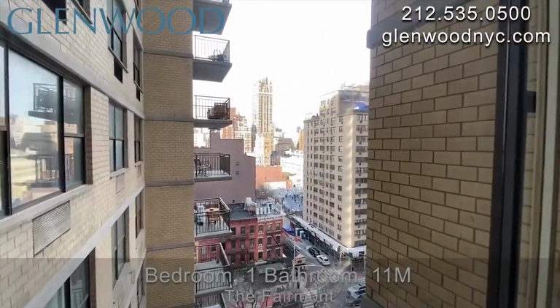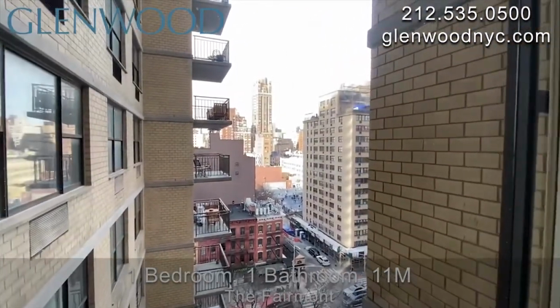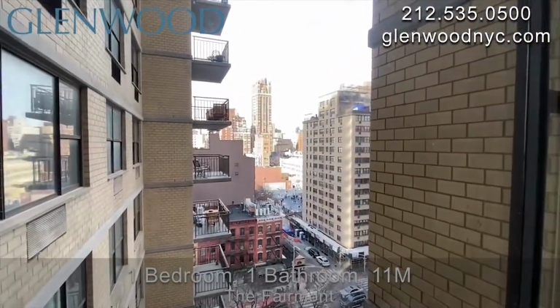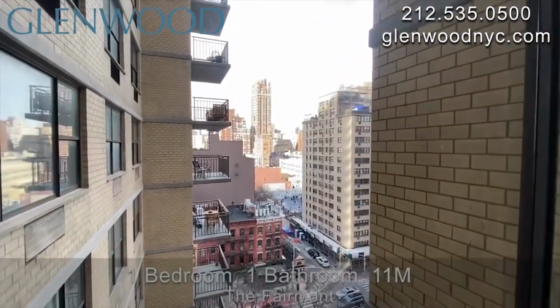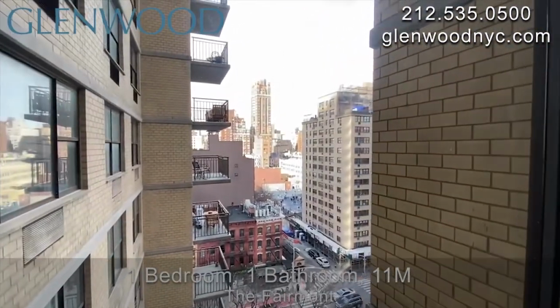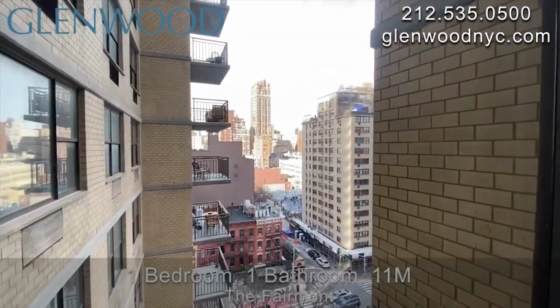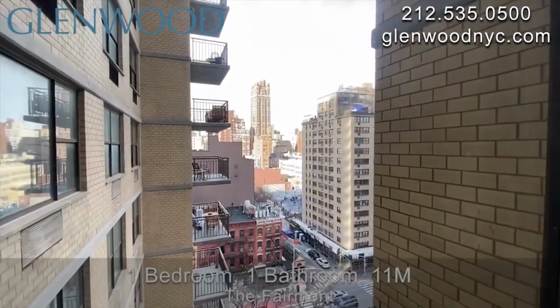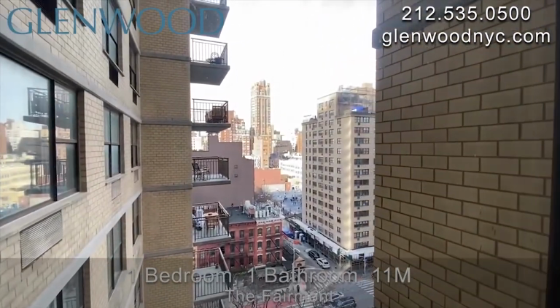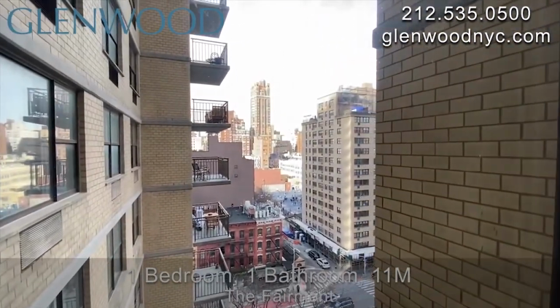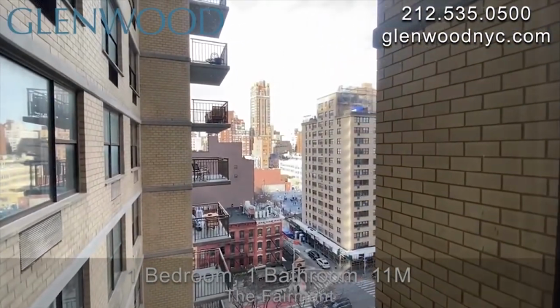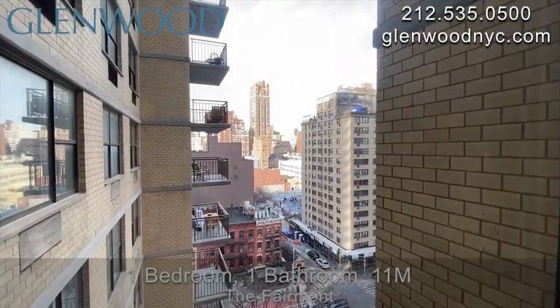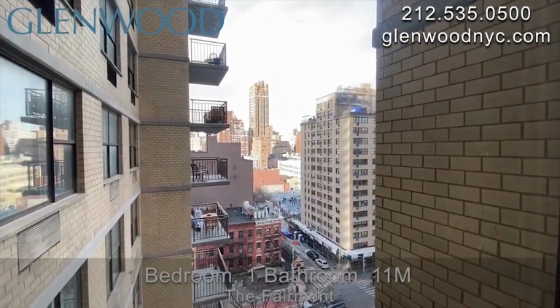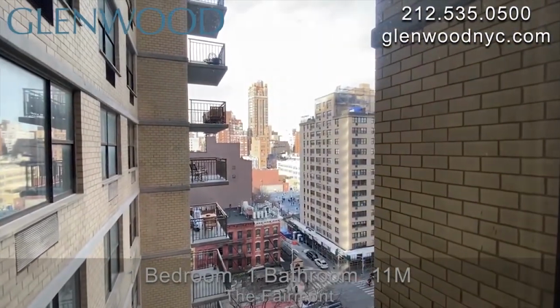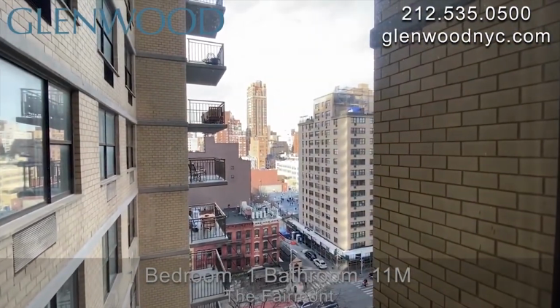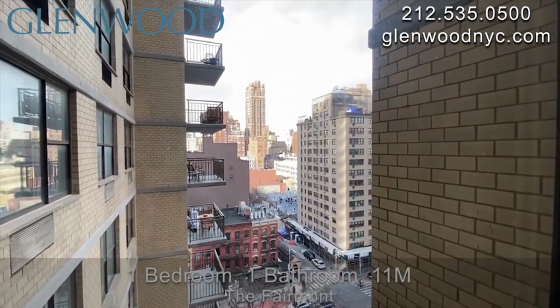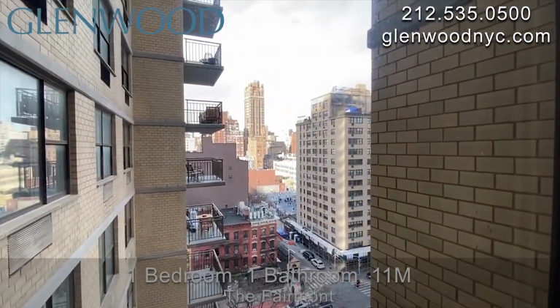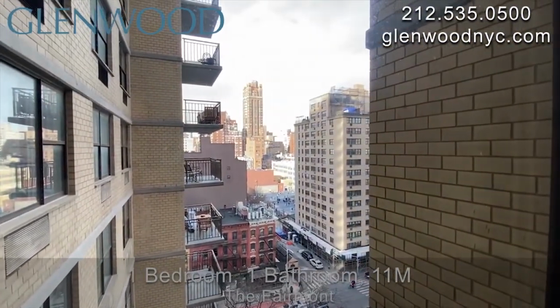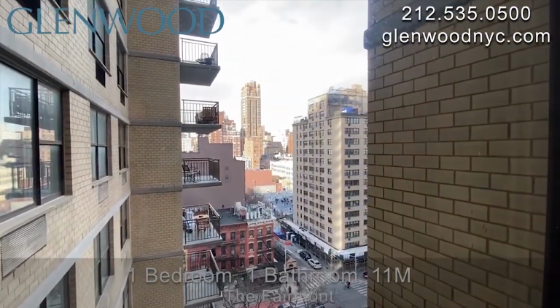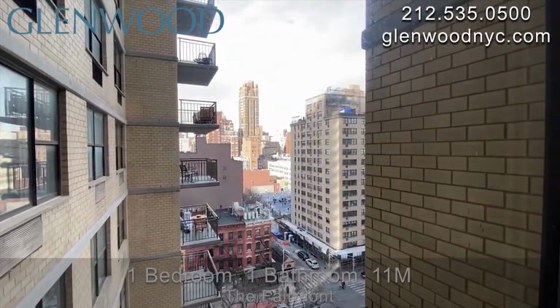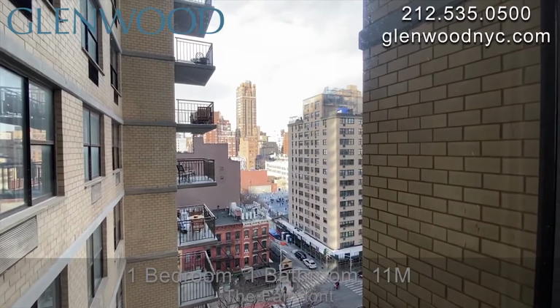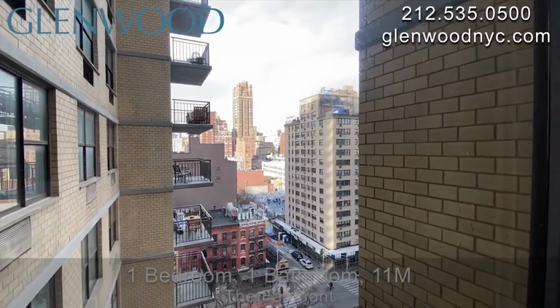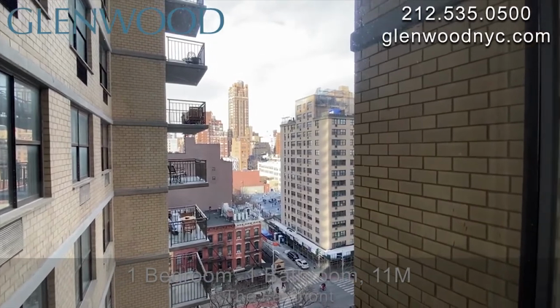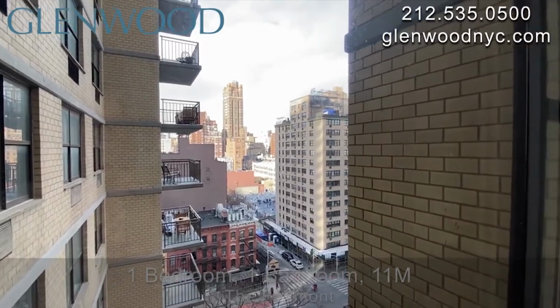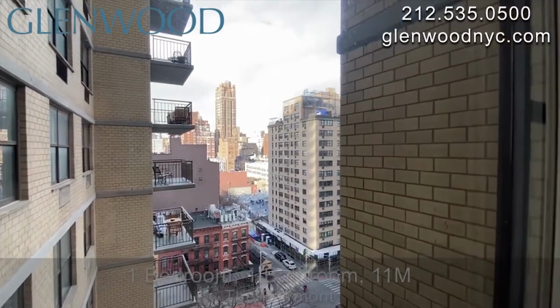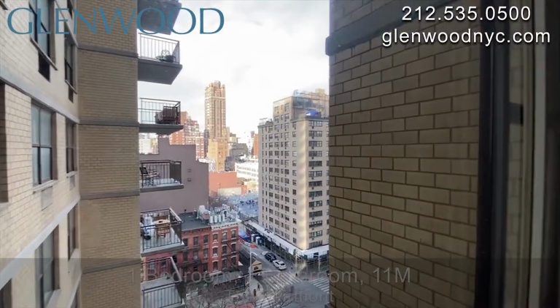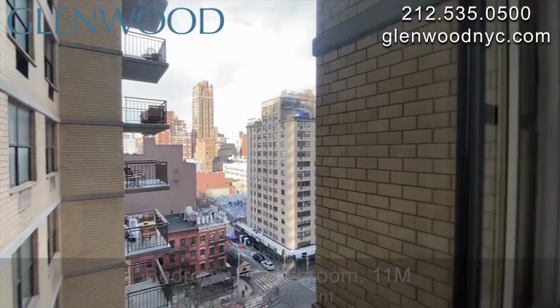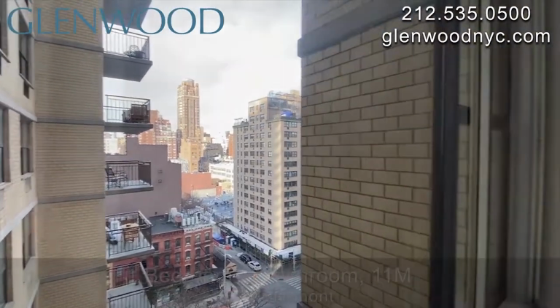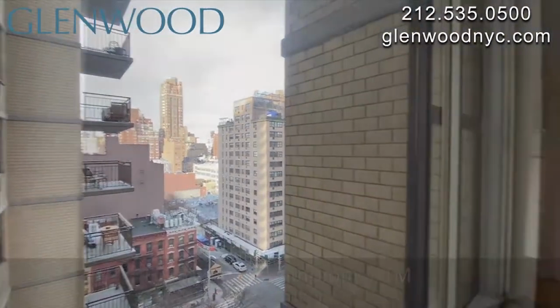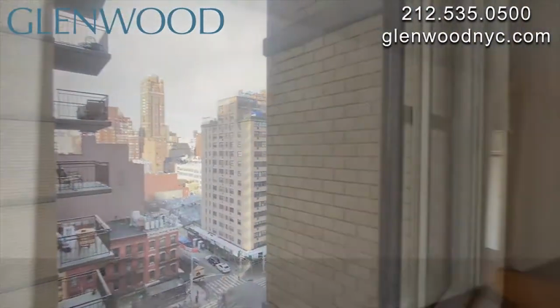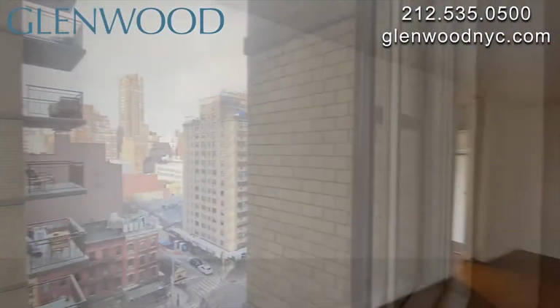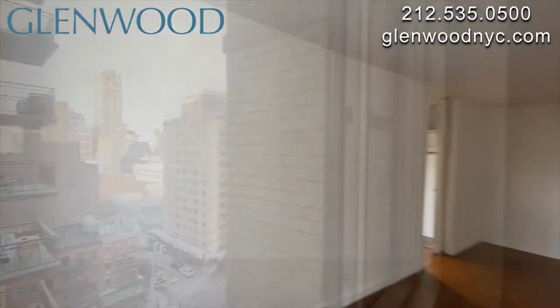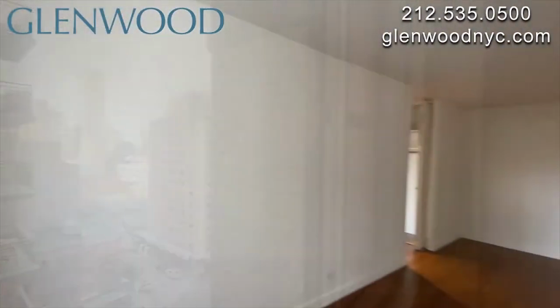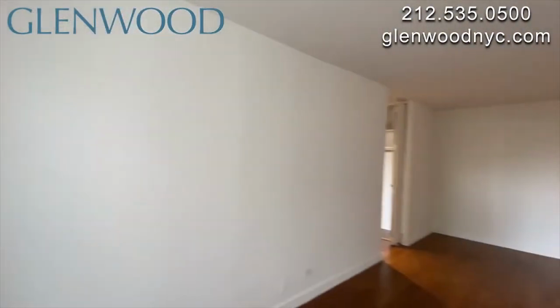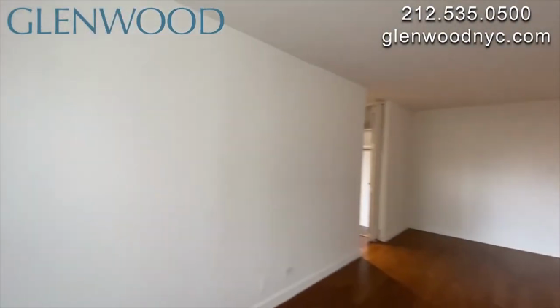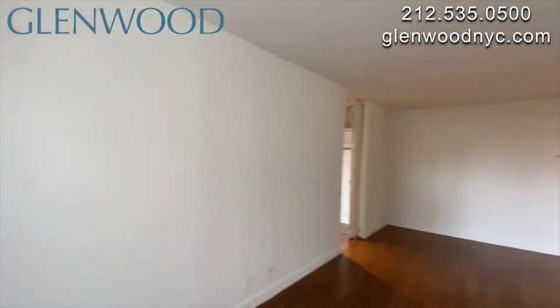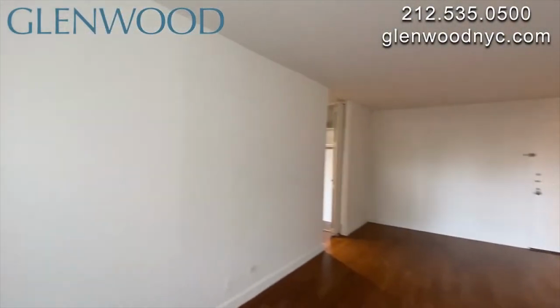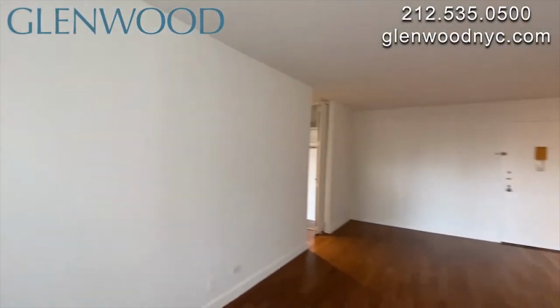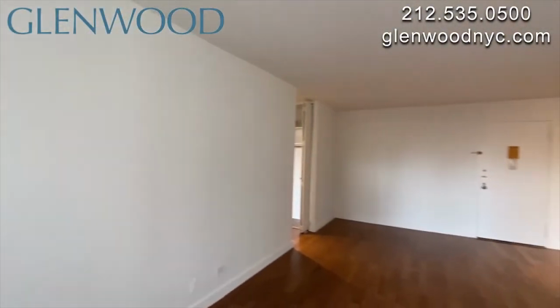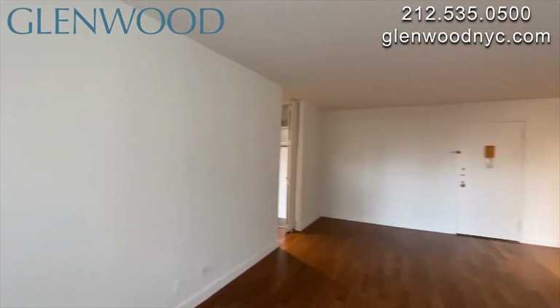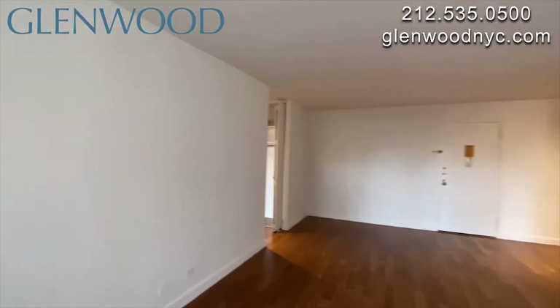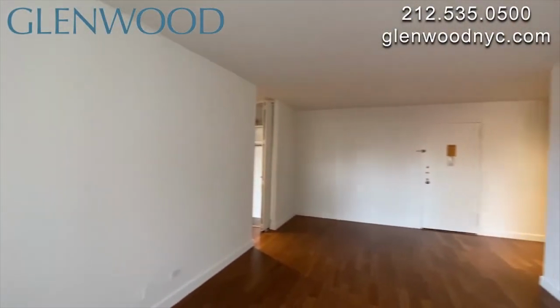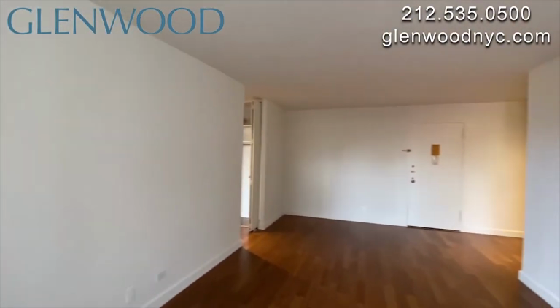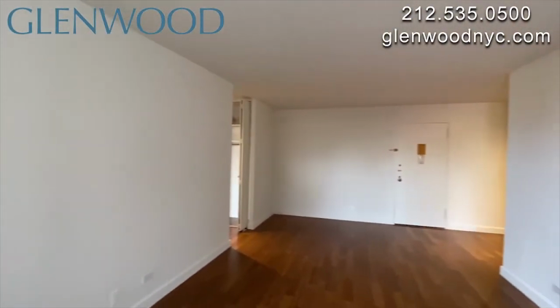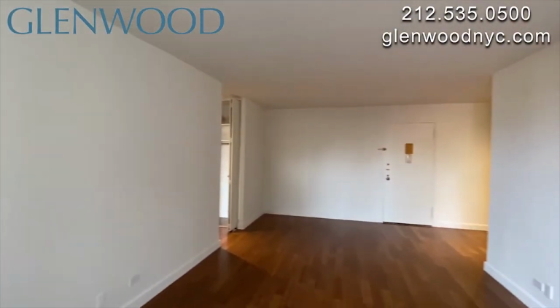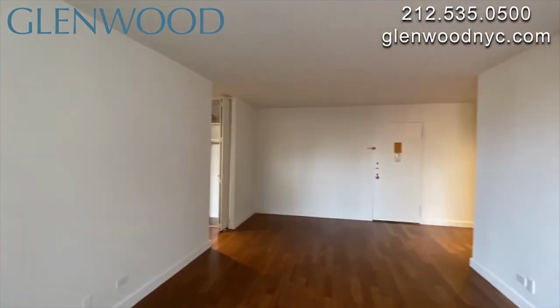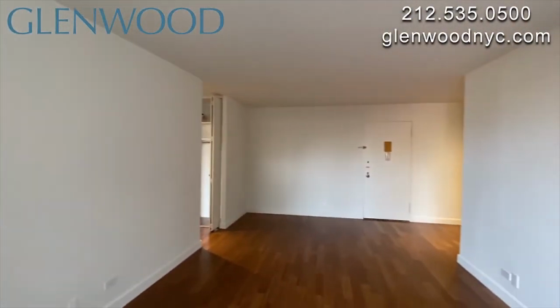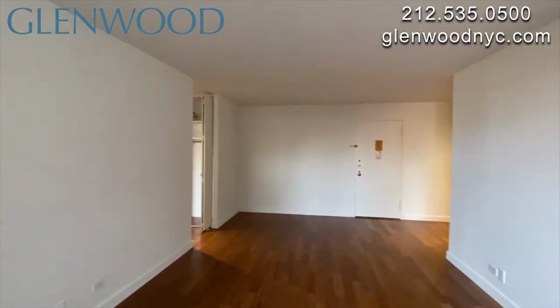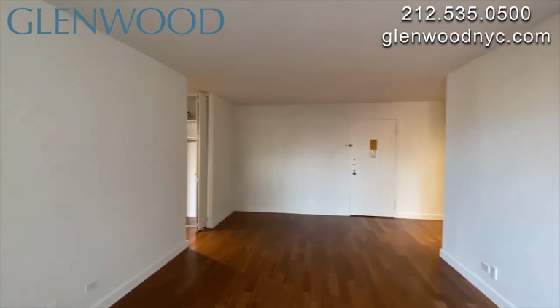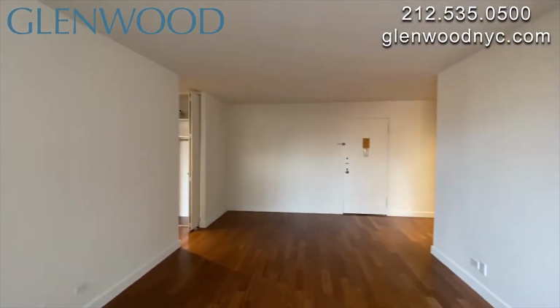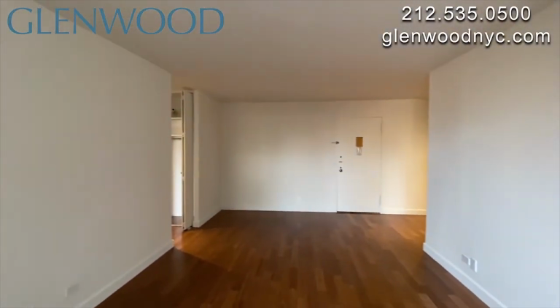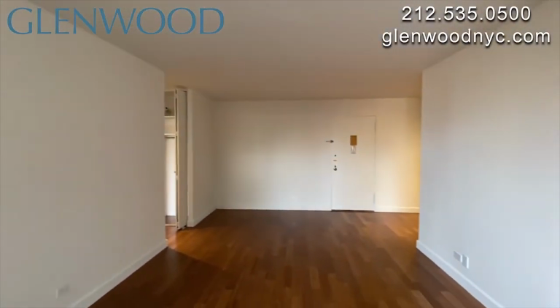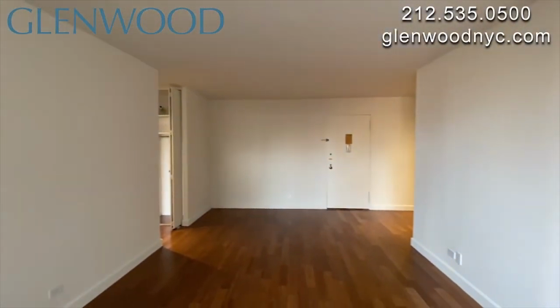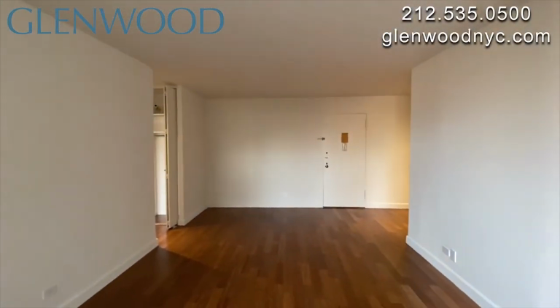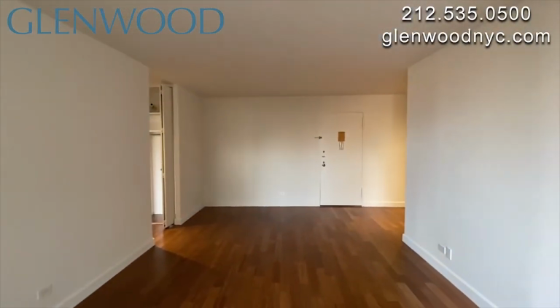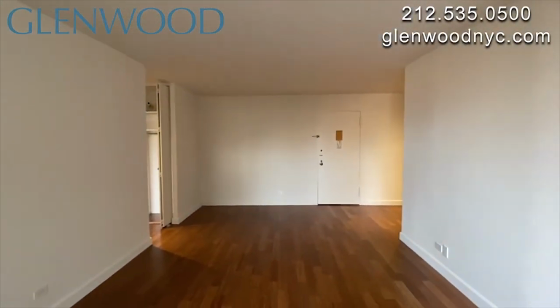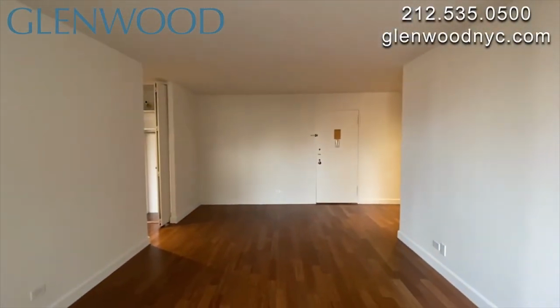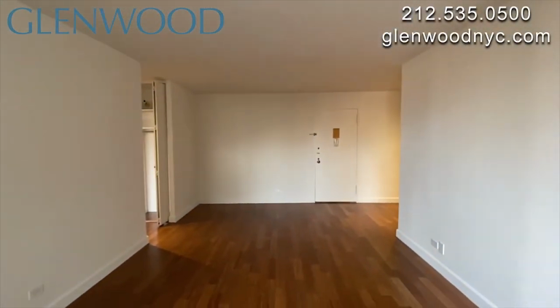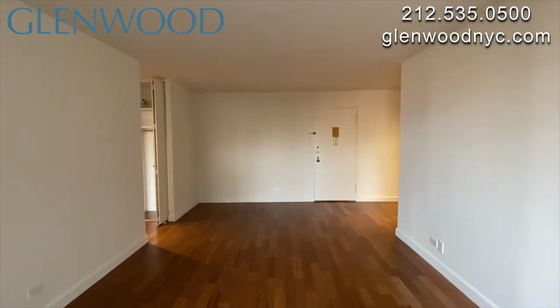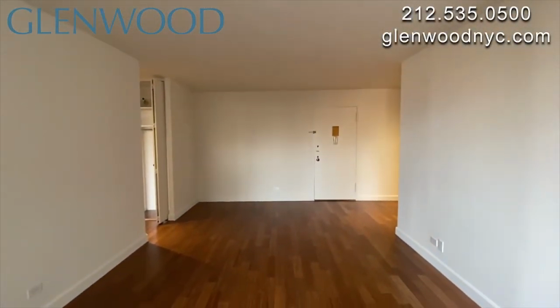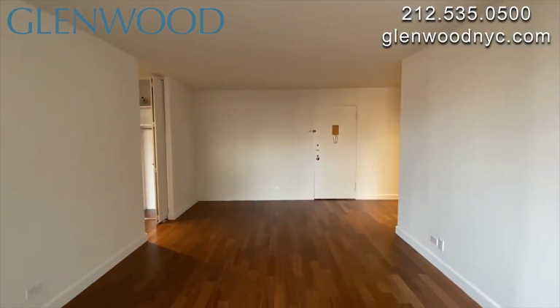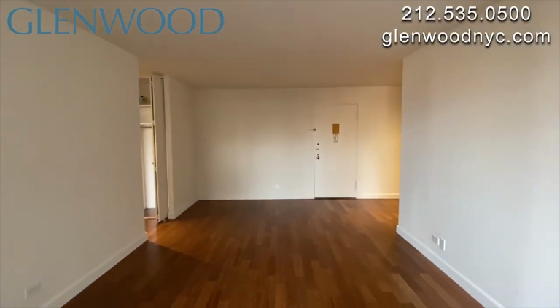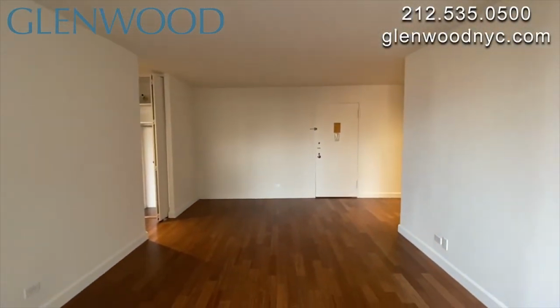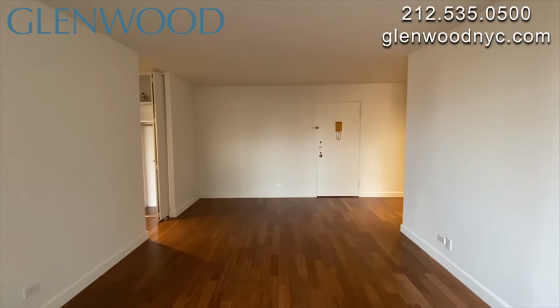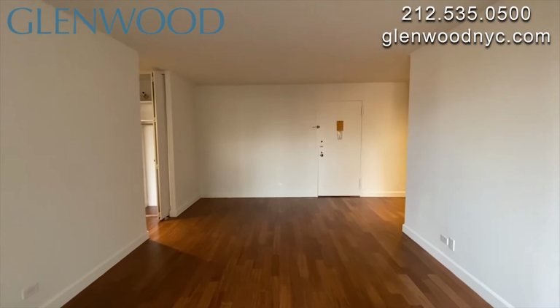This bright home has a large living room, plus a separate dining or work area. There are big windows.